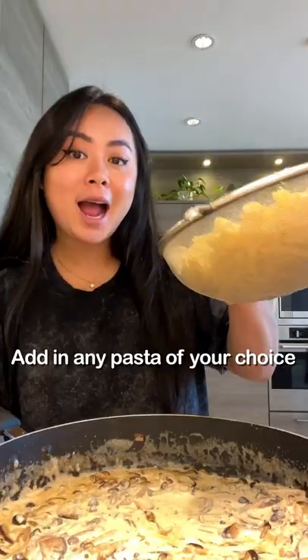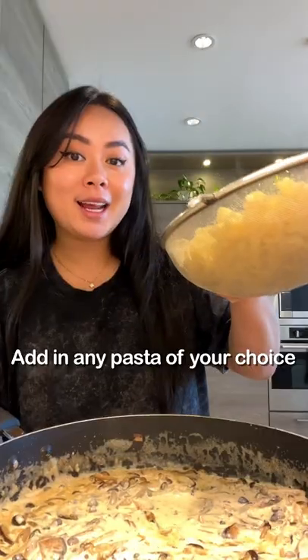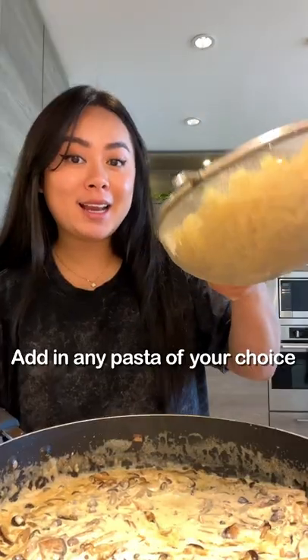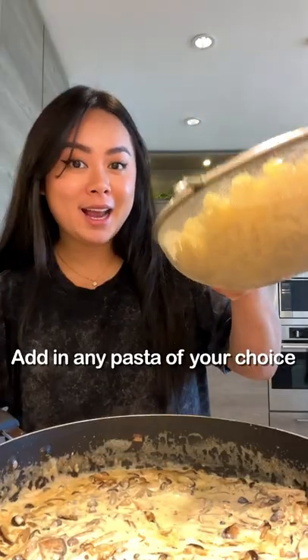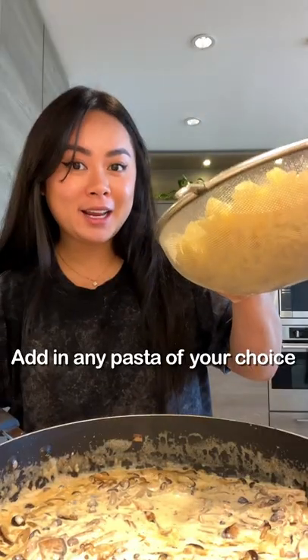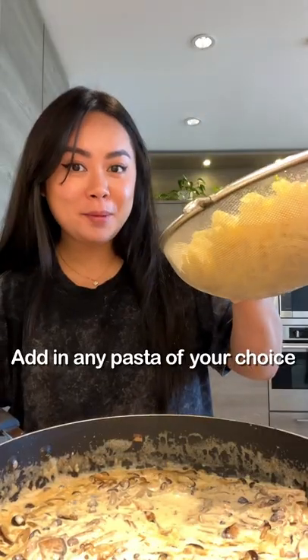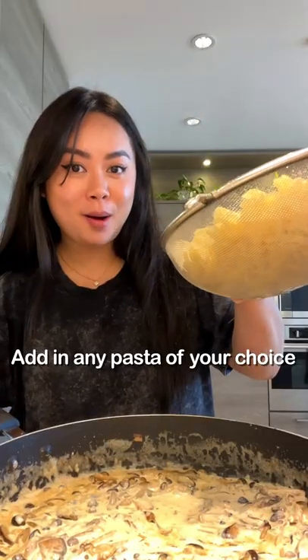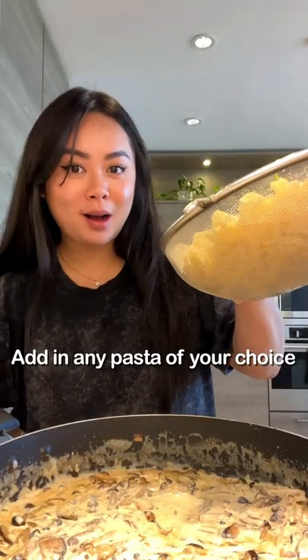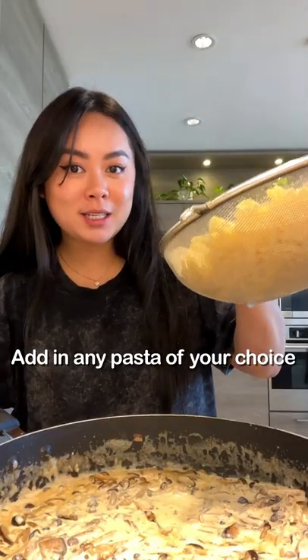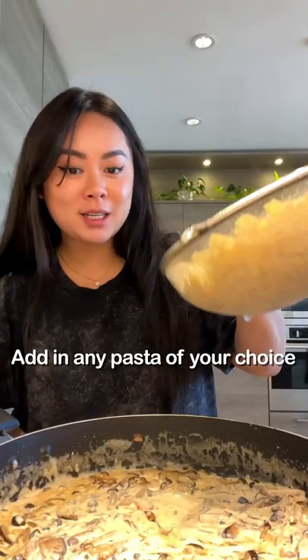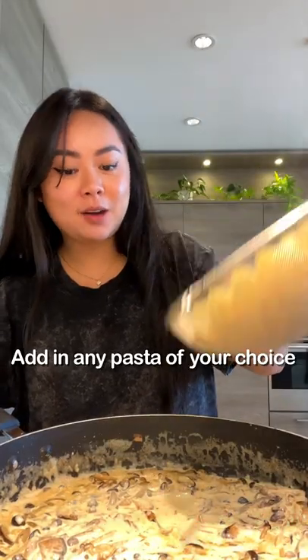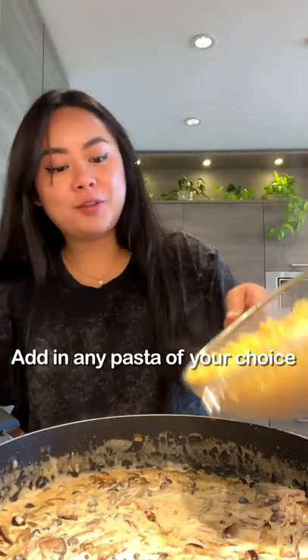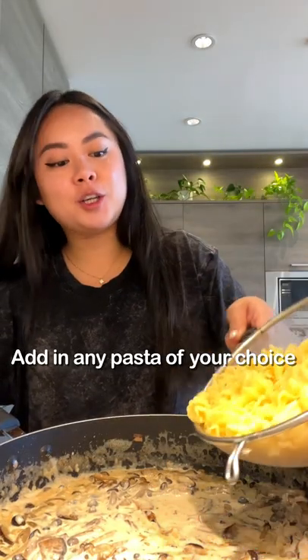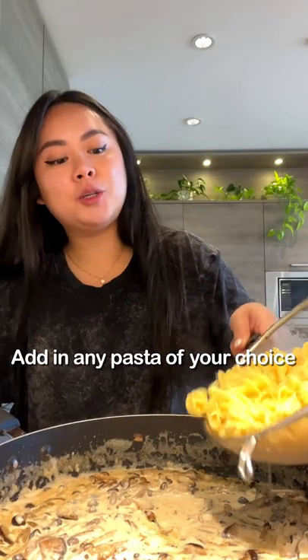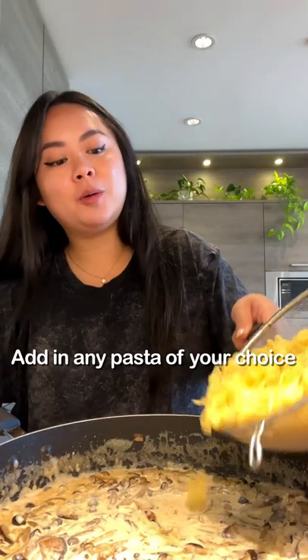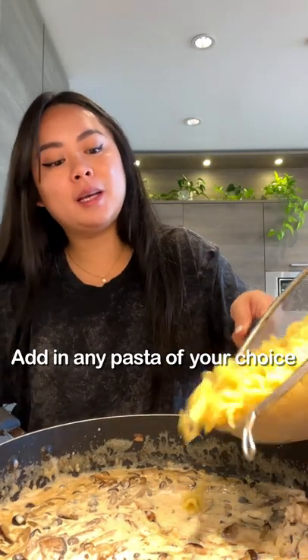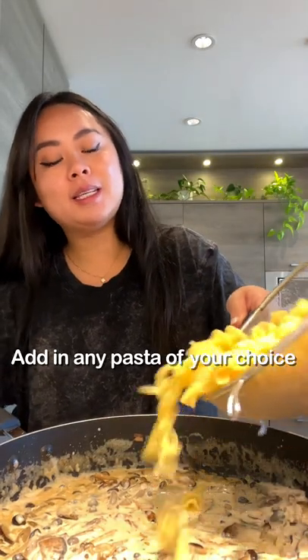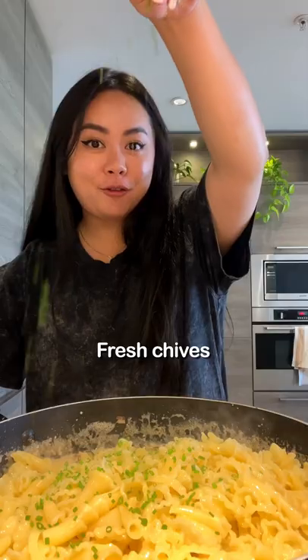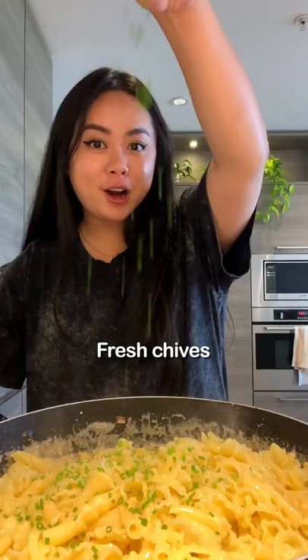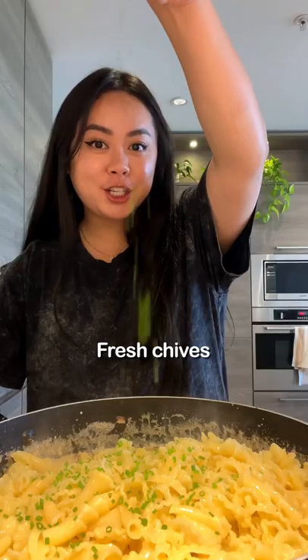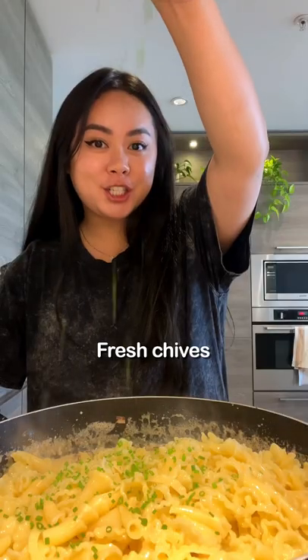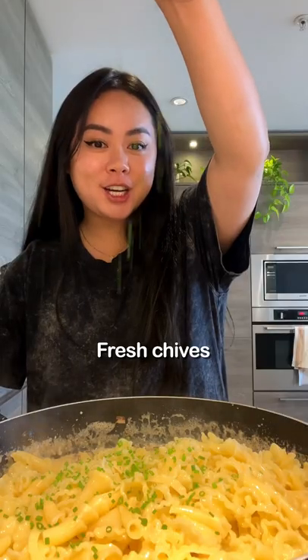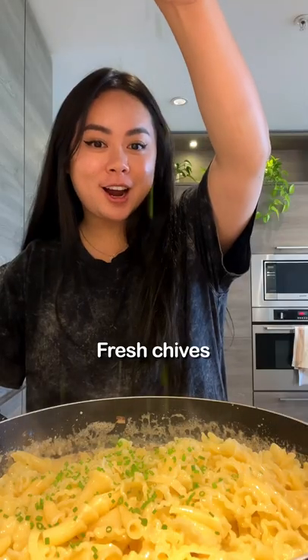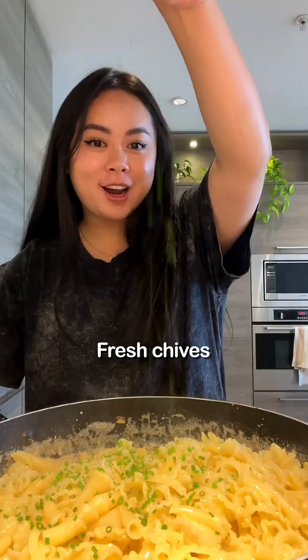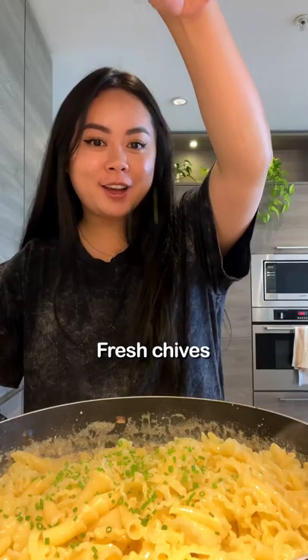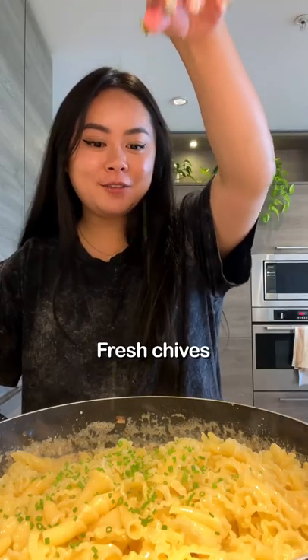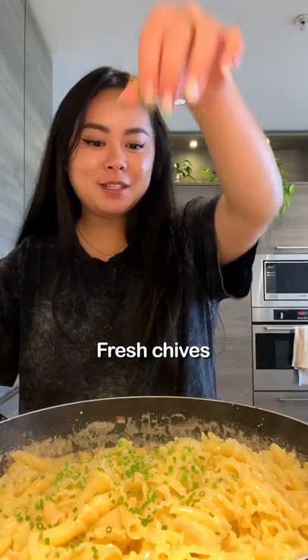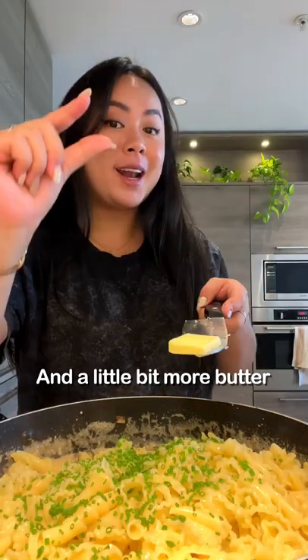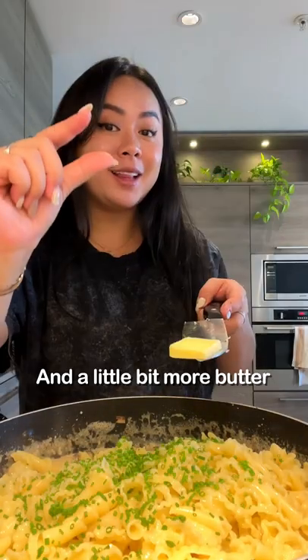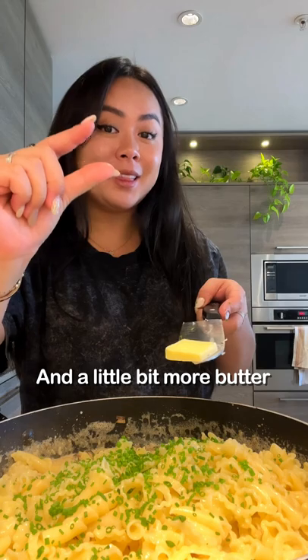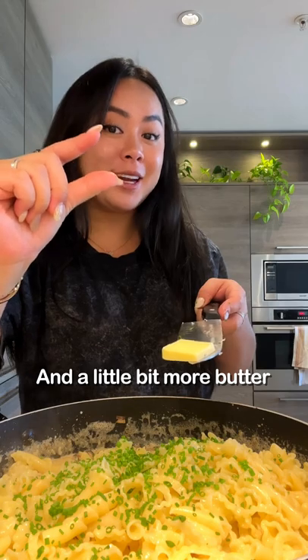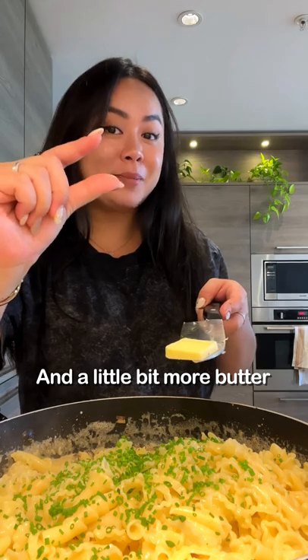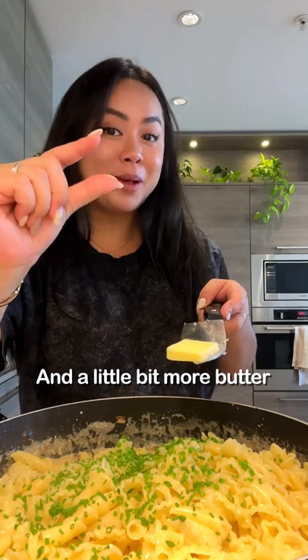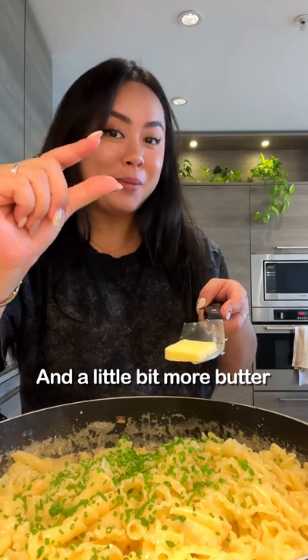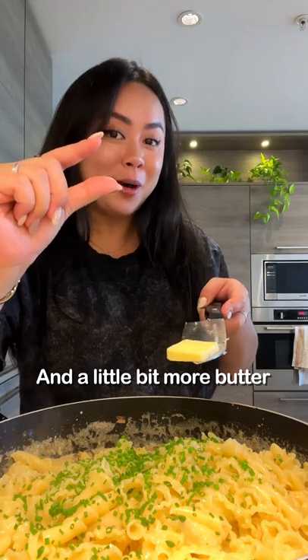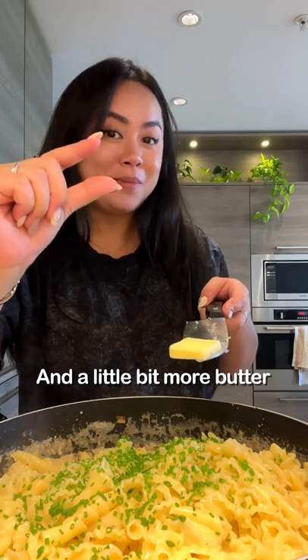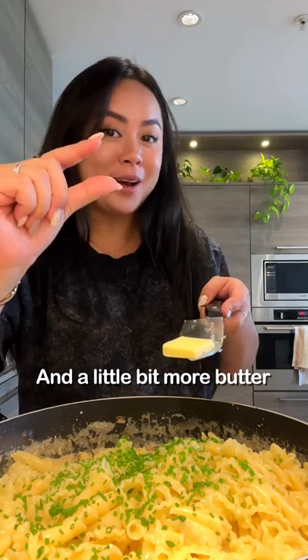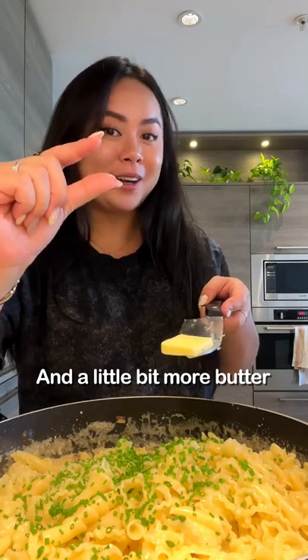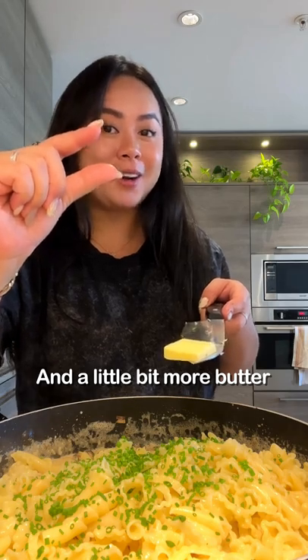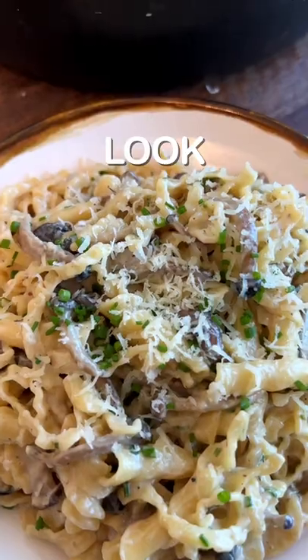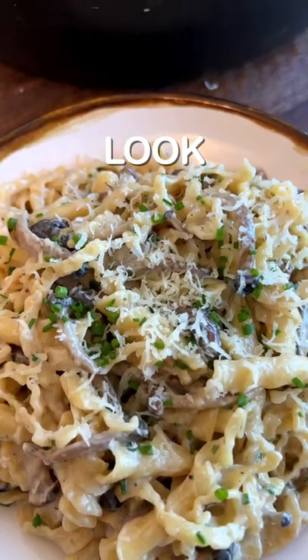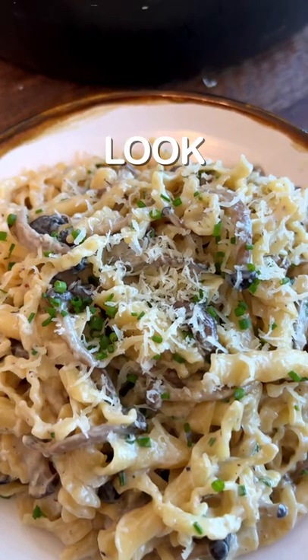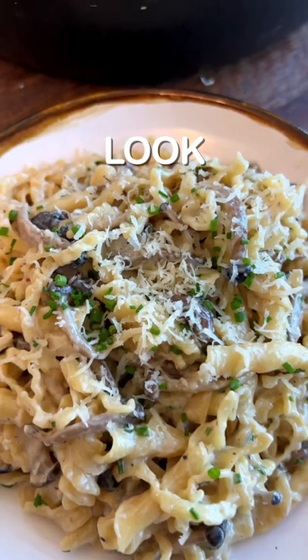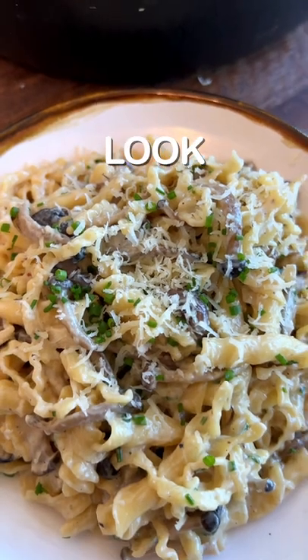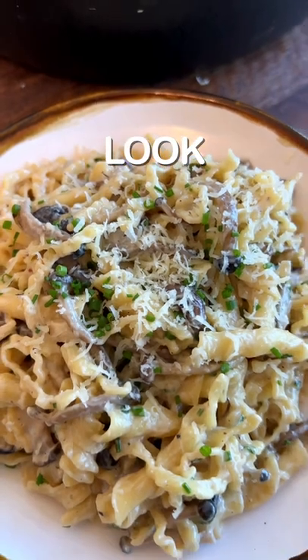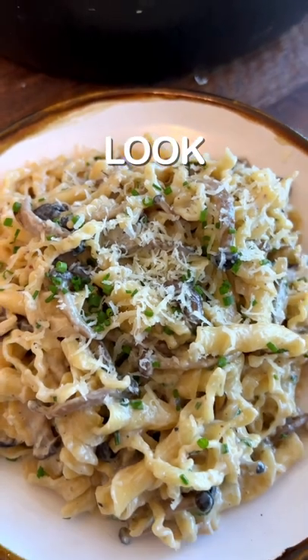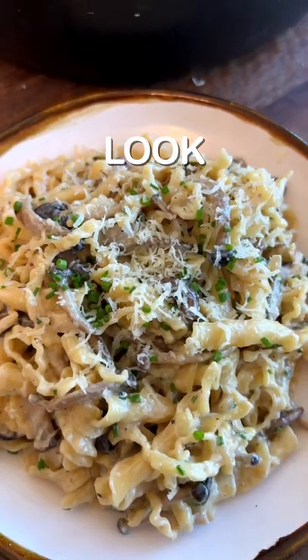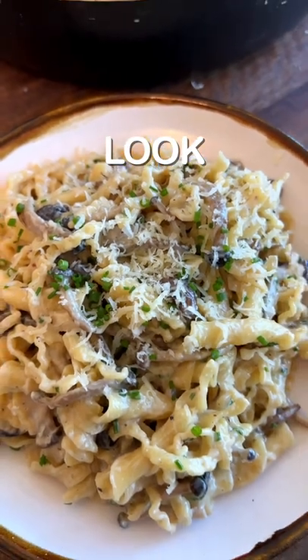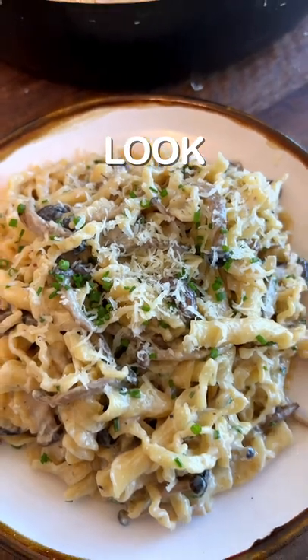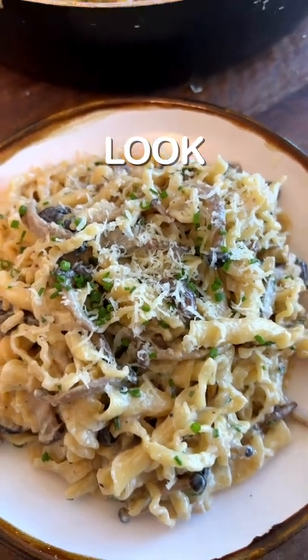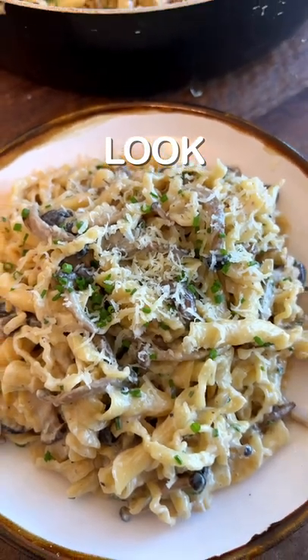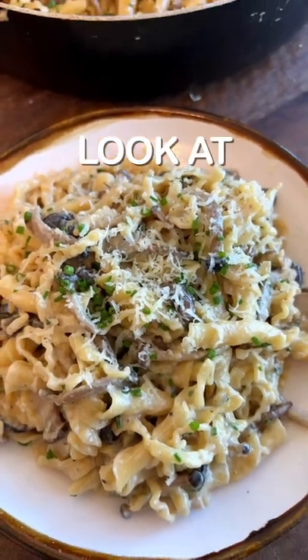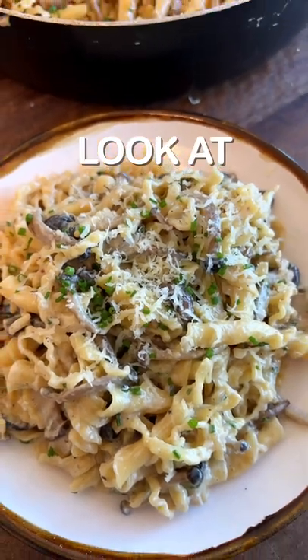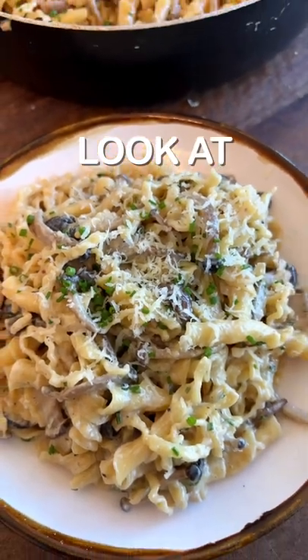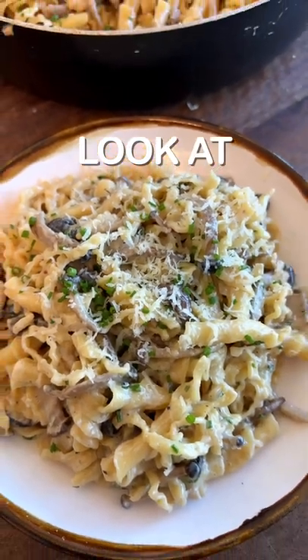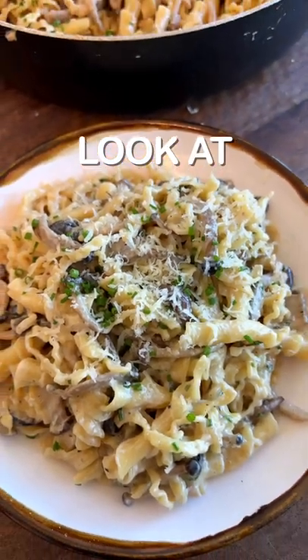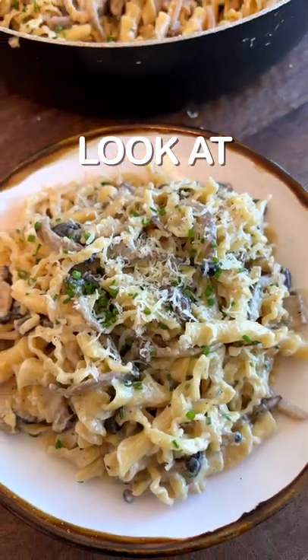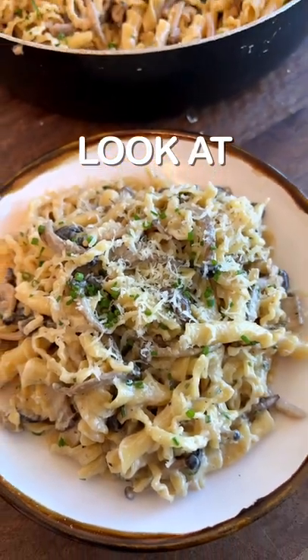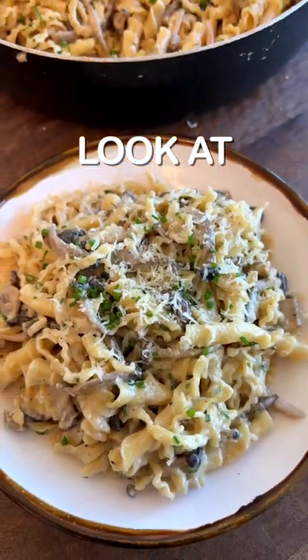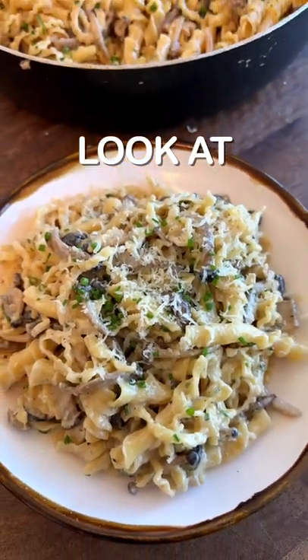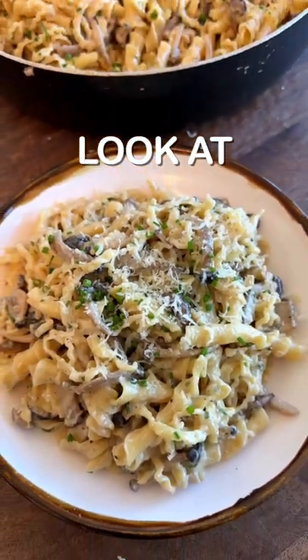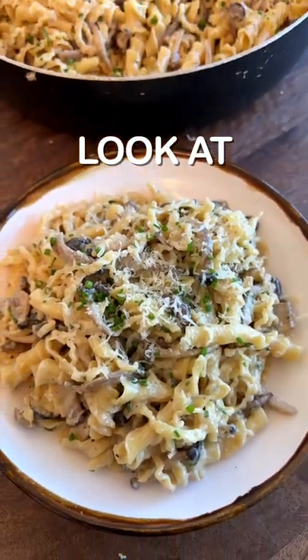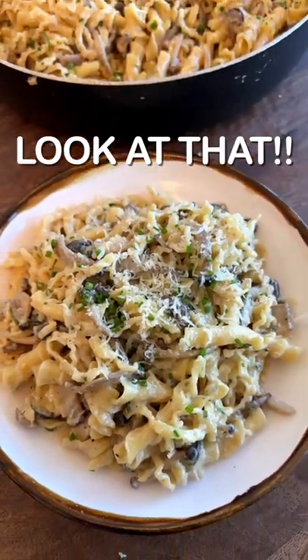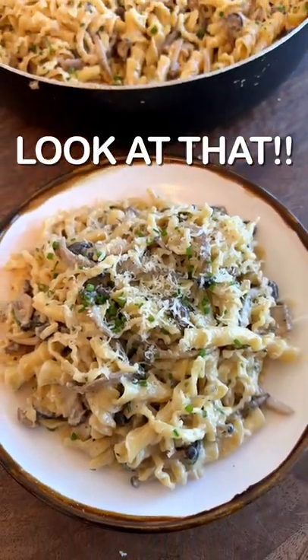Add in any pasta of your choice, fresh chives, and a little bit more butter. Look at that.